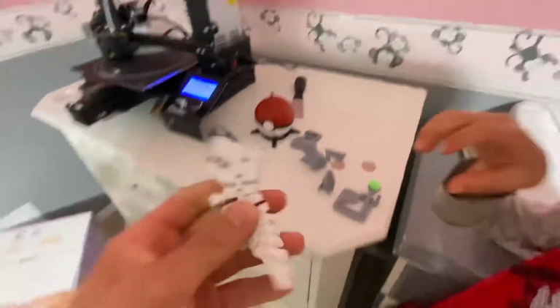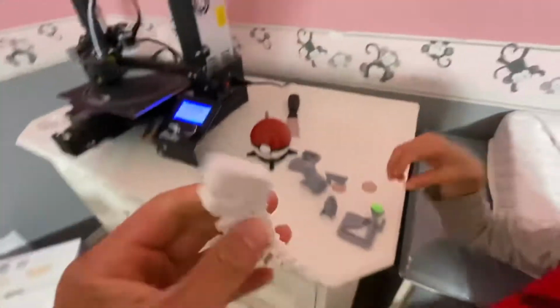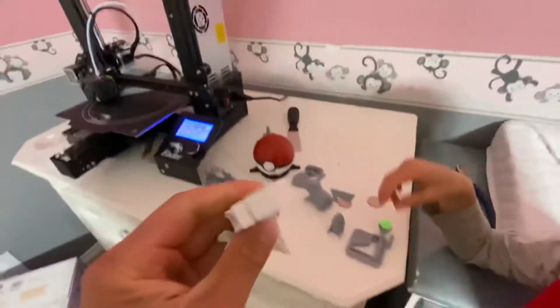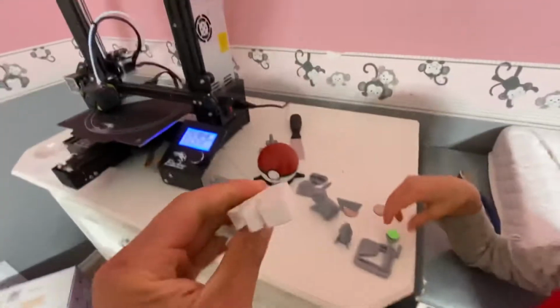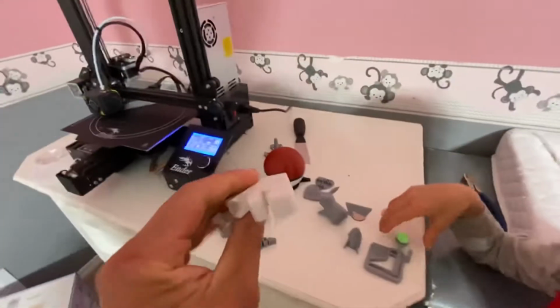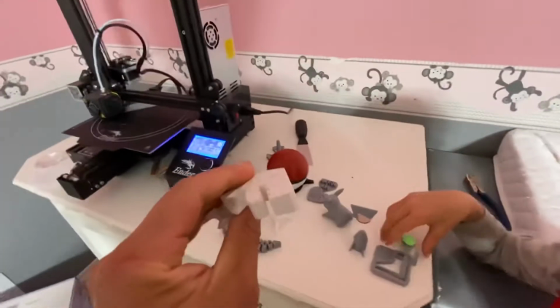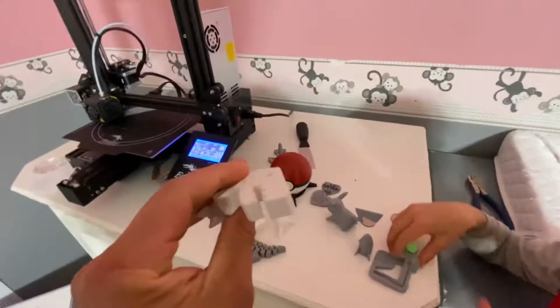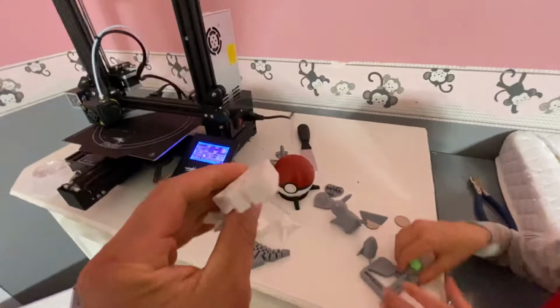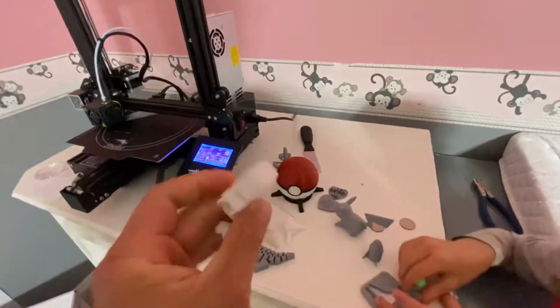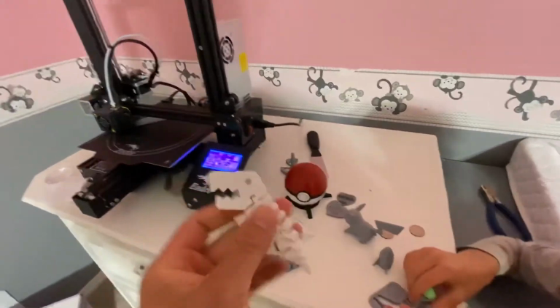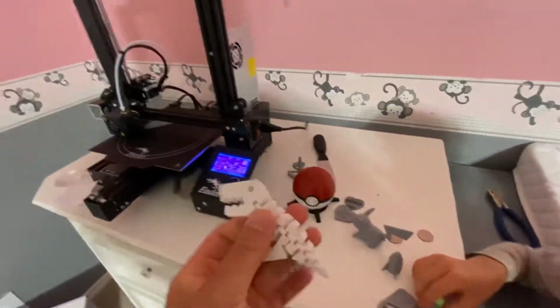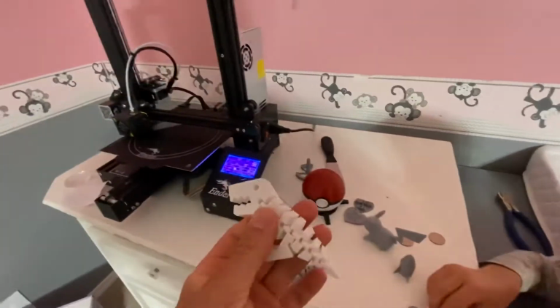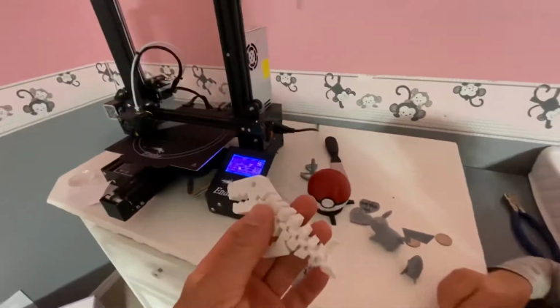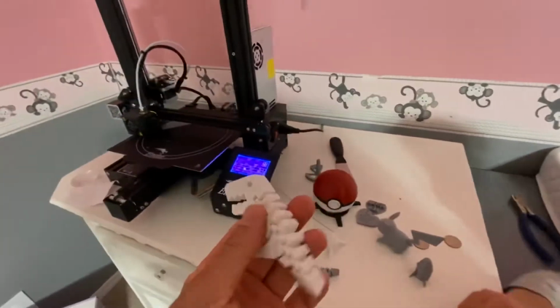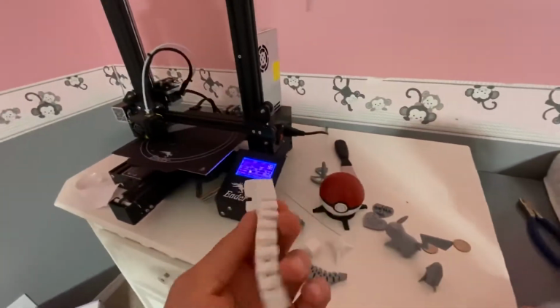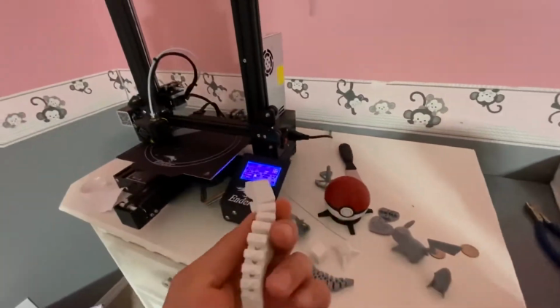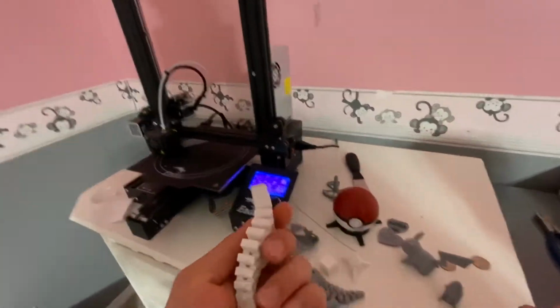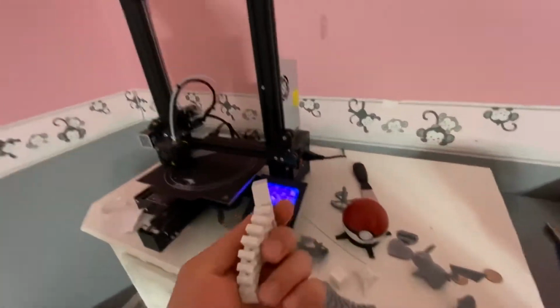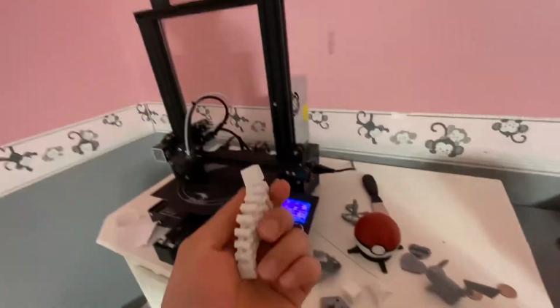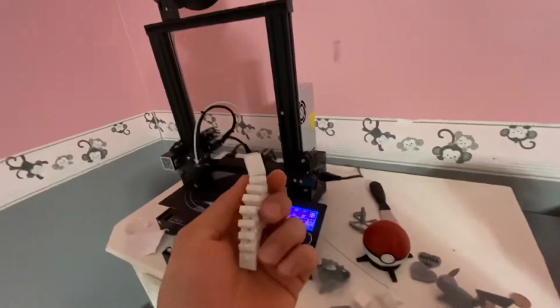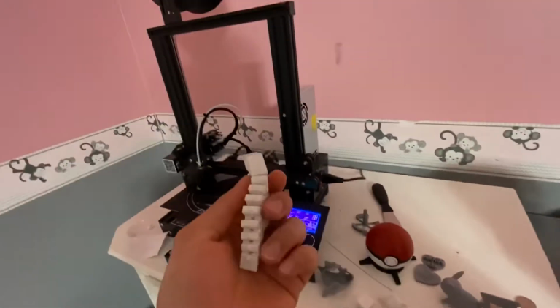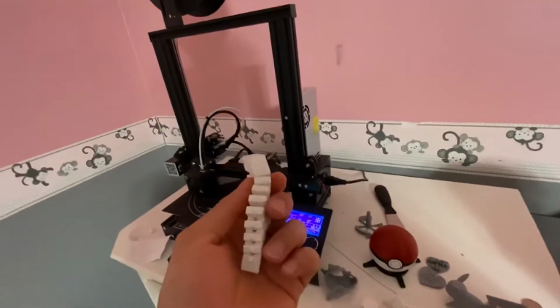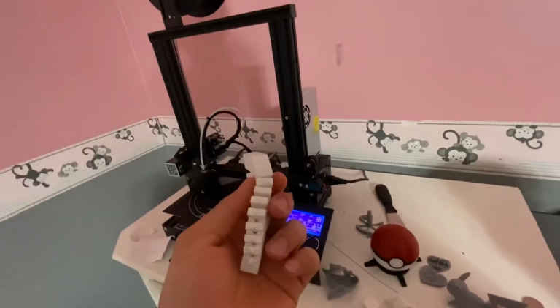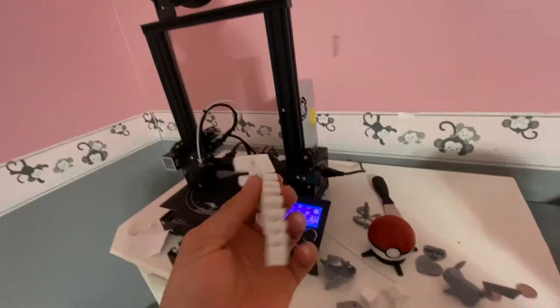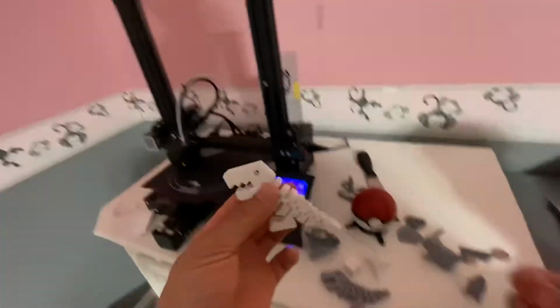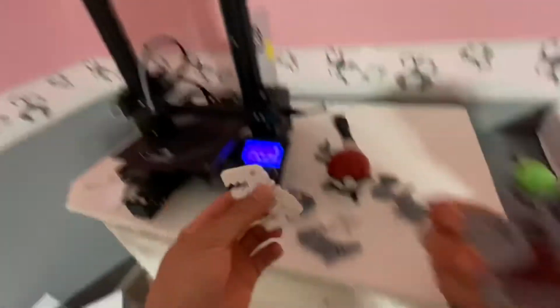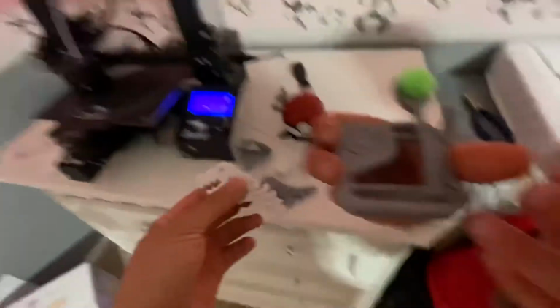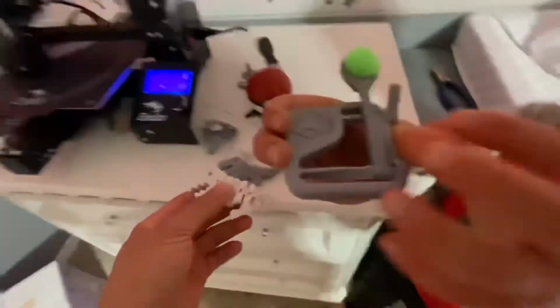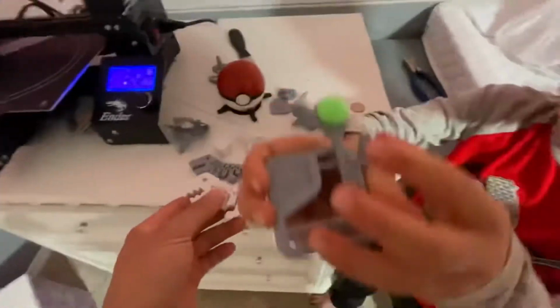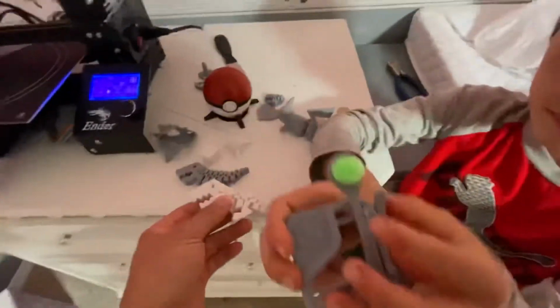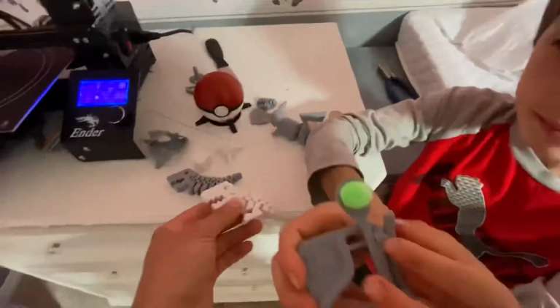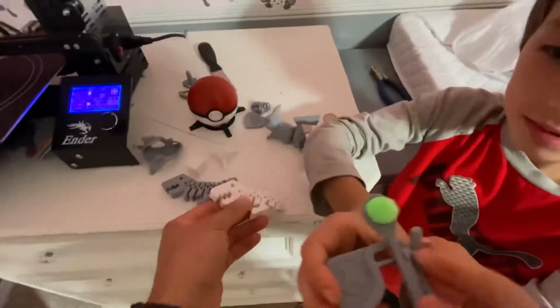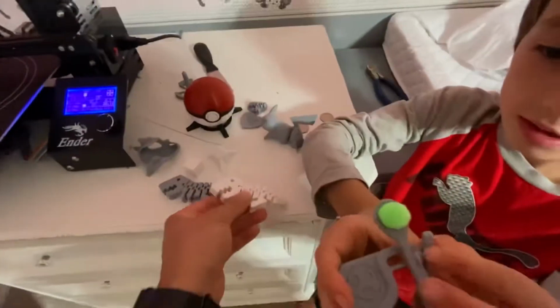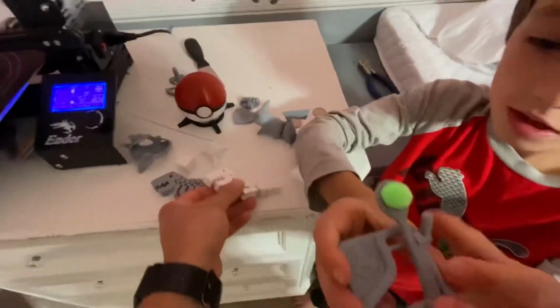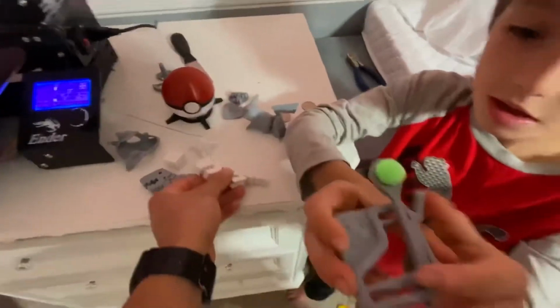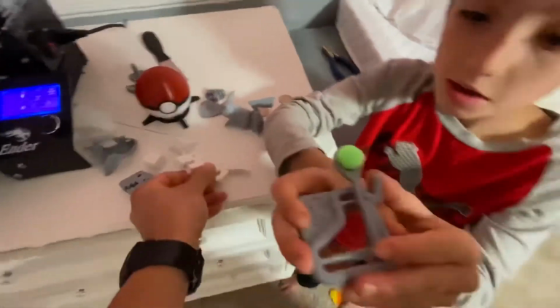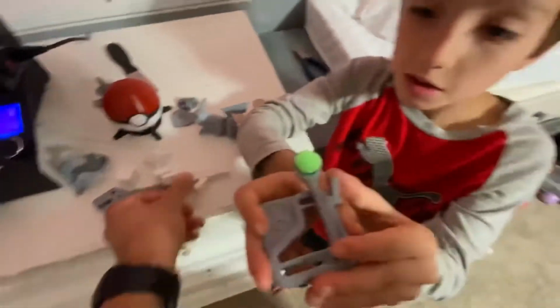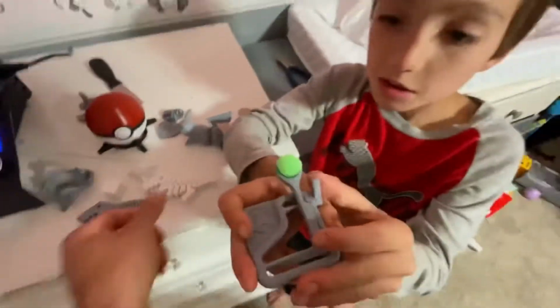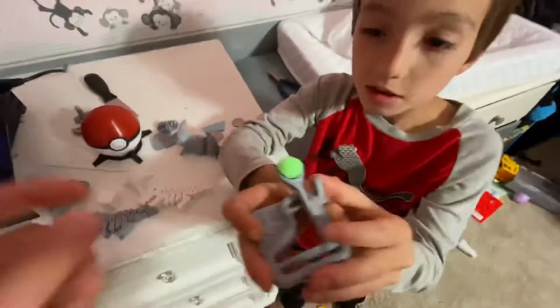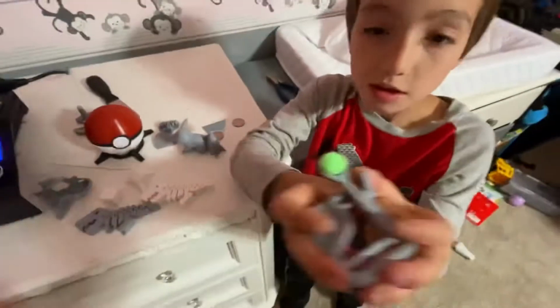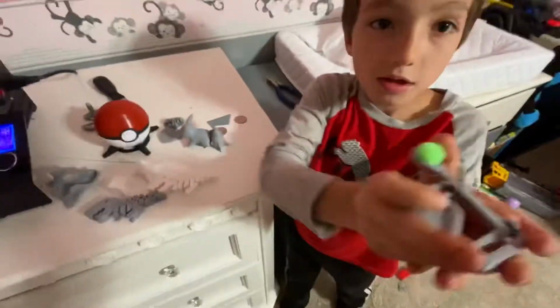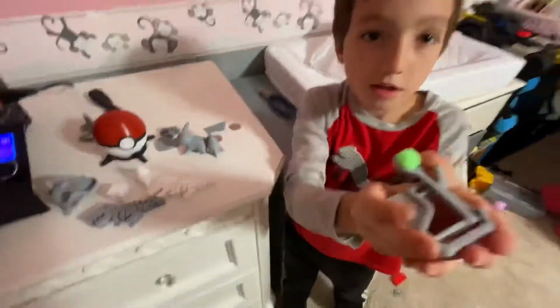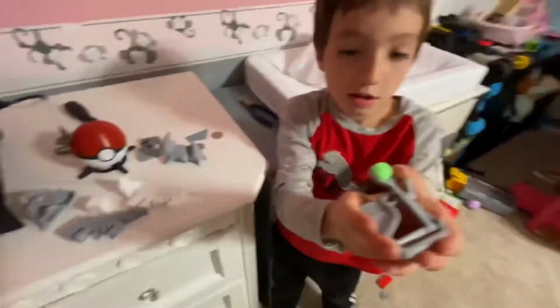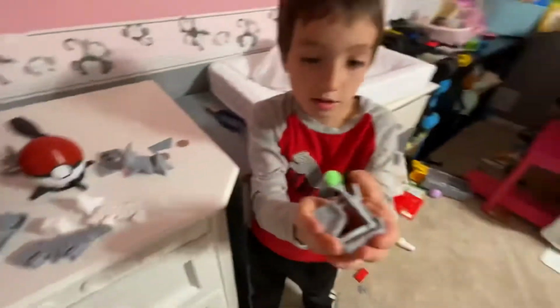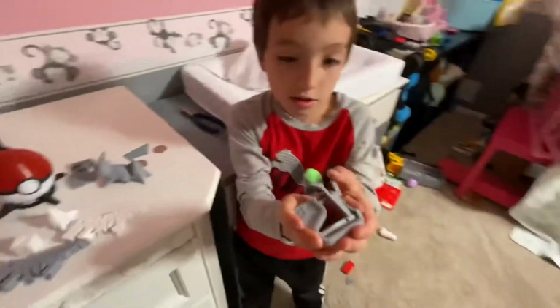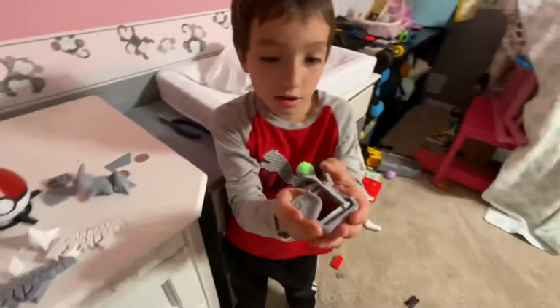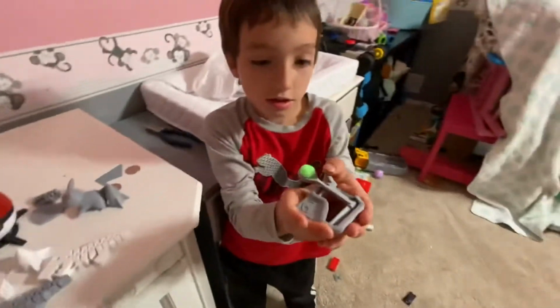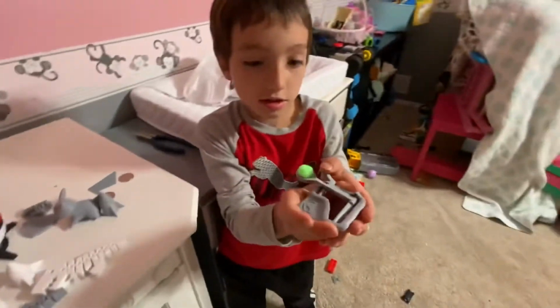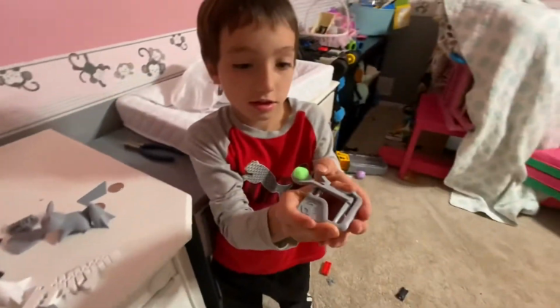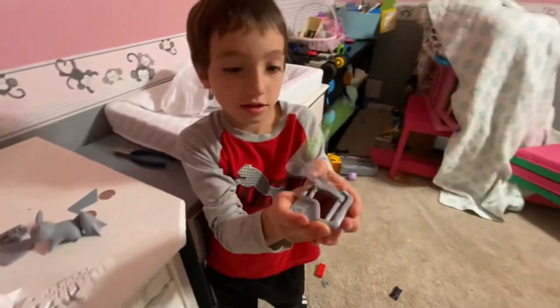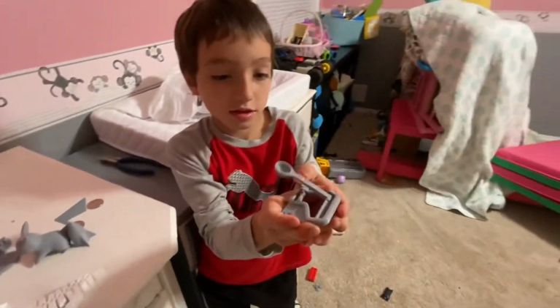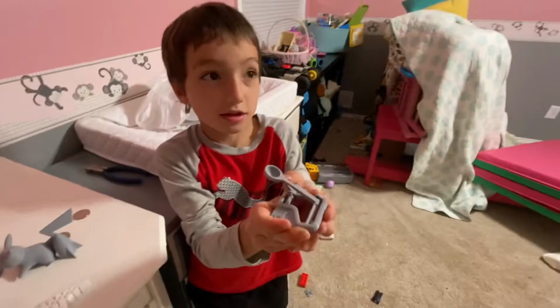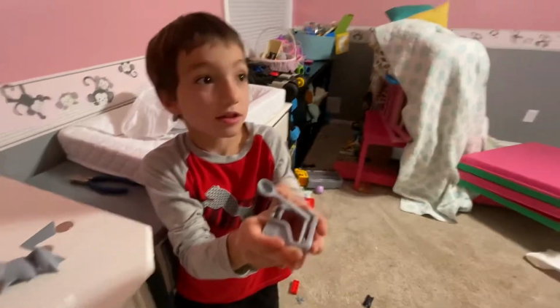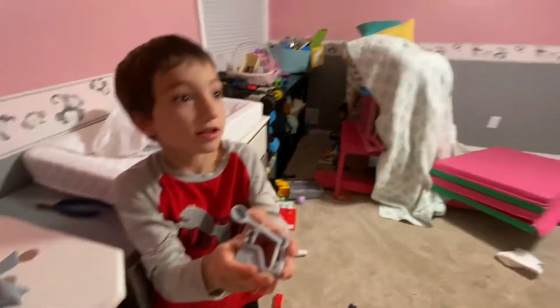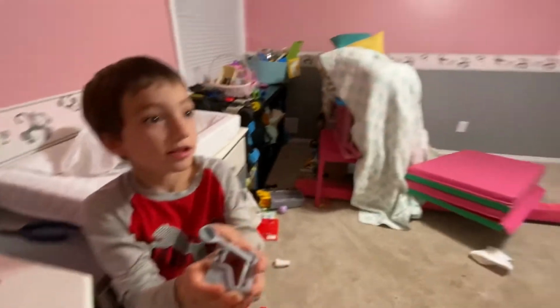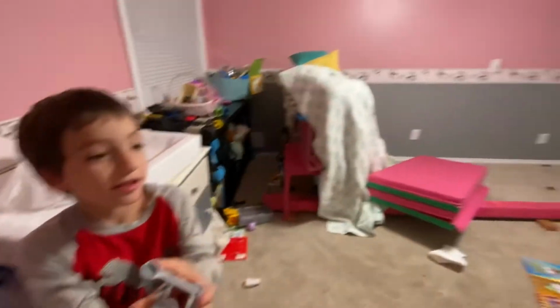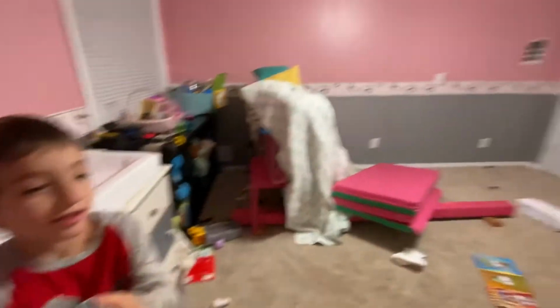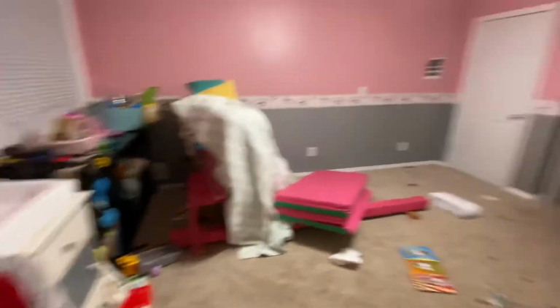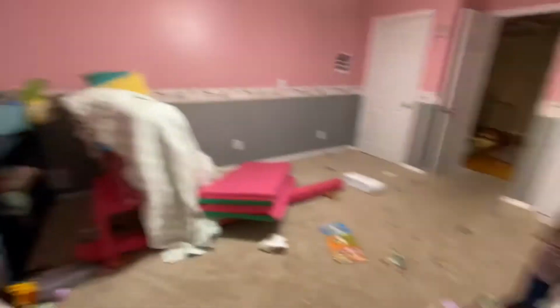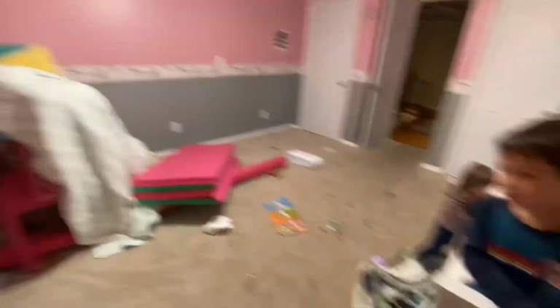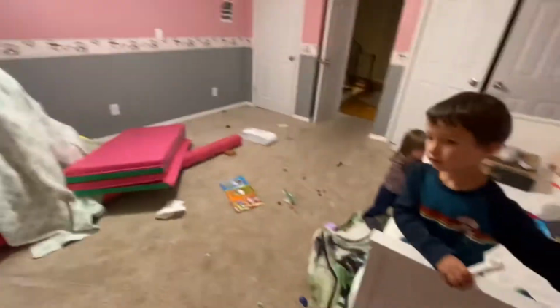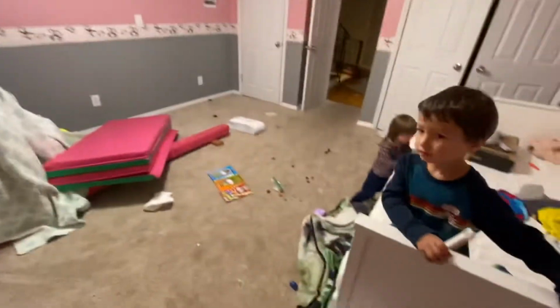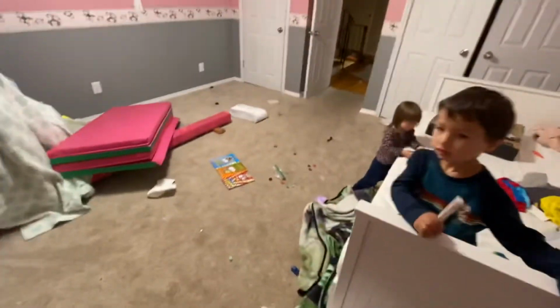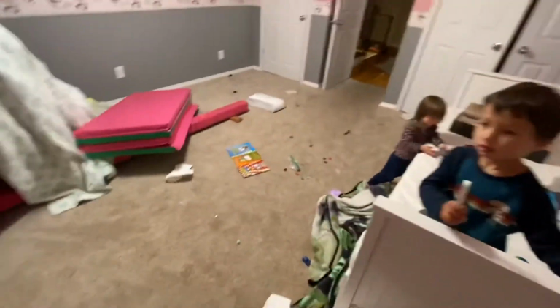This is a sample one that came with the printer that gave us a little bit of filament, enough to print a few things. This is a catapult we printed off Thingiverse launching — oh, there it goes.